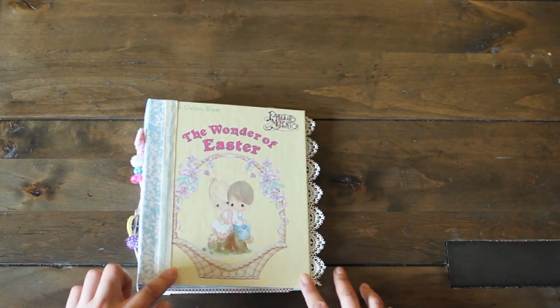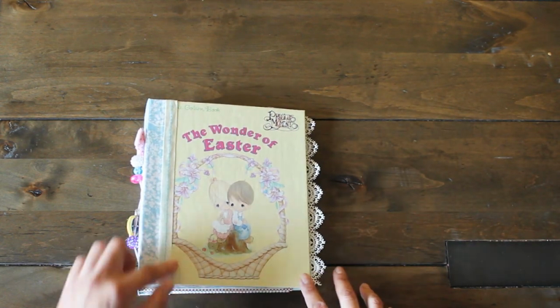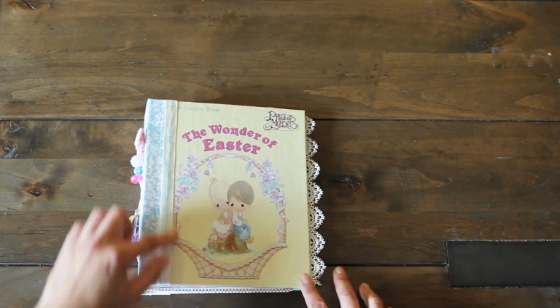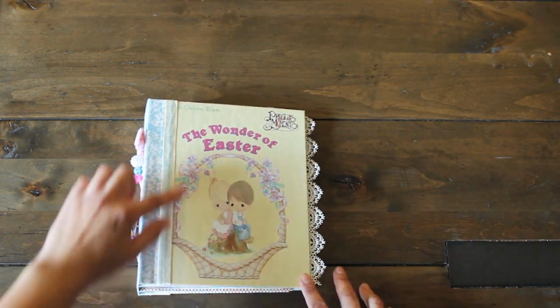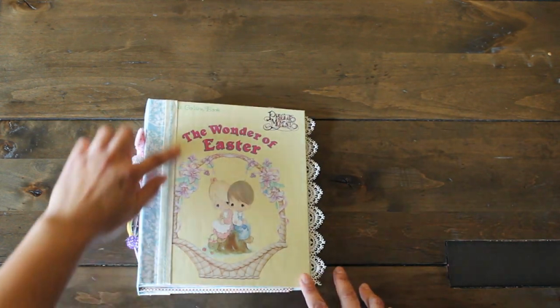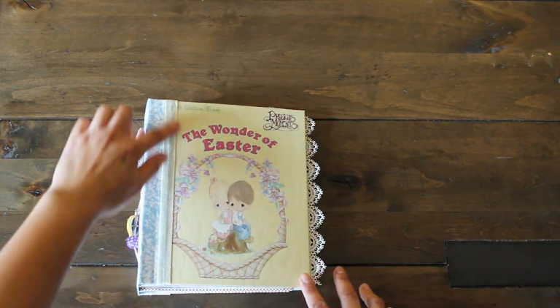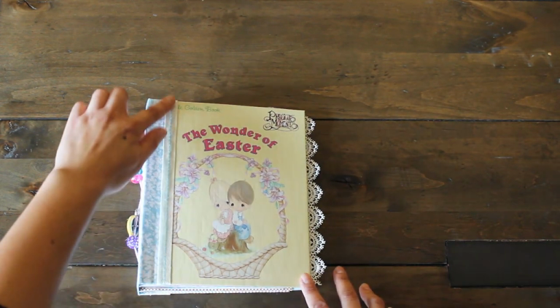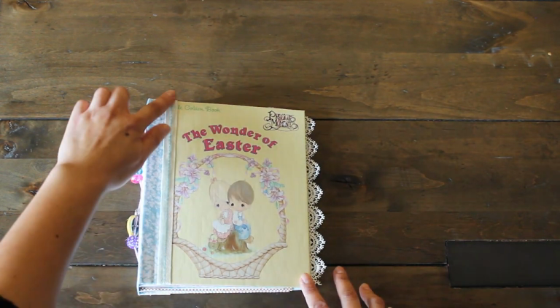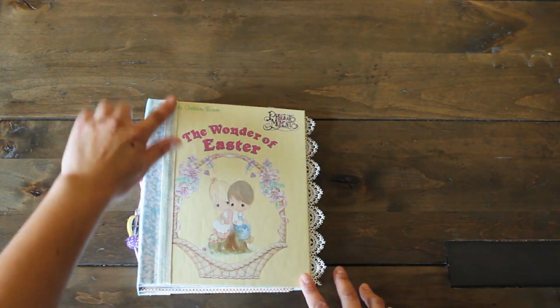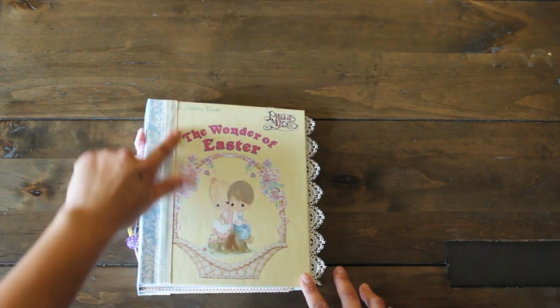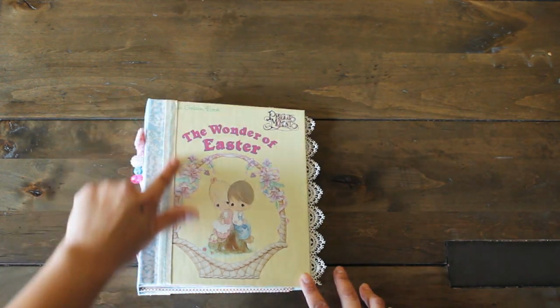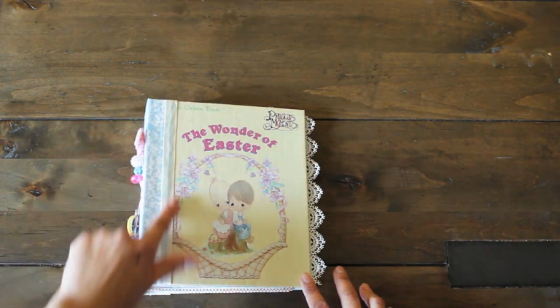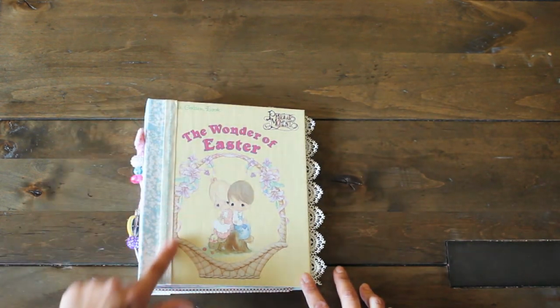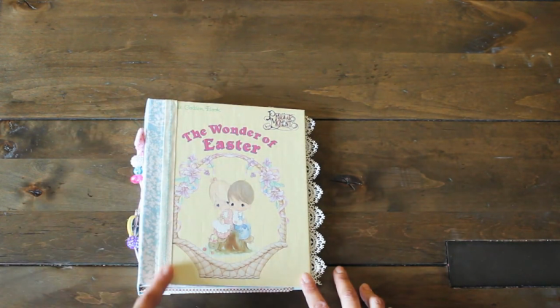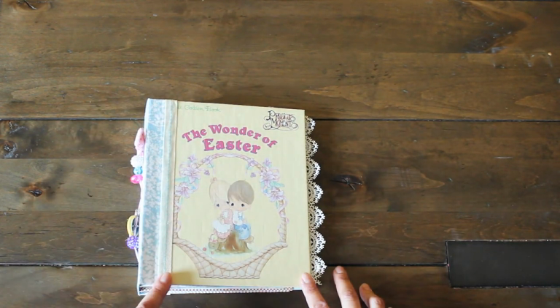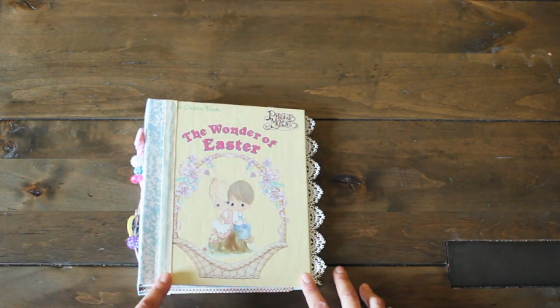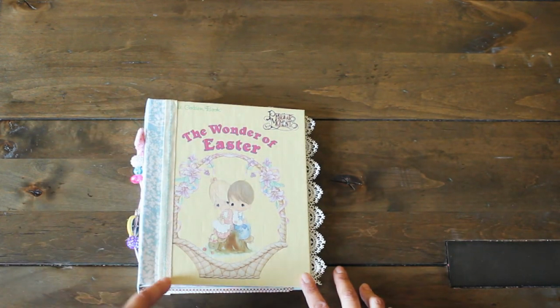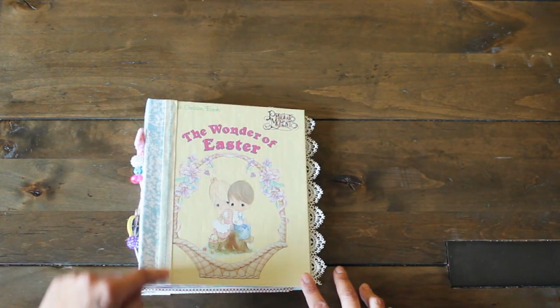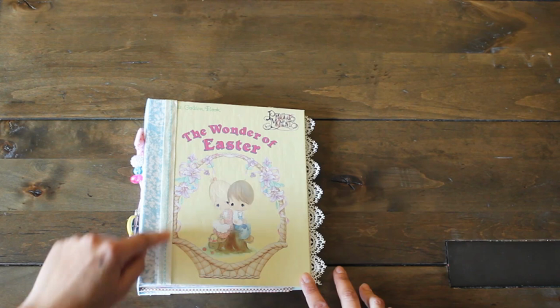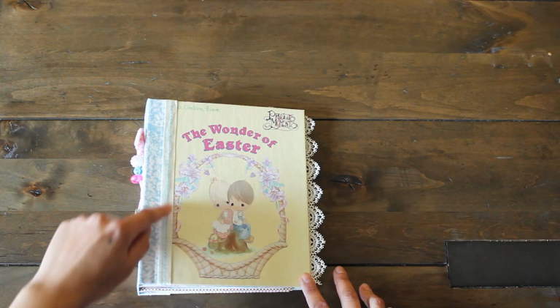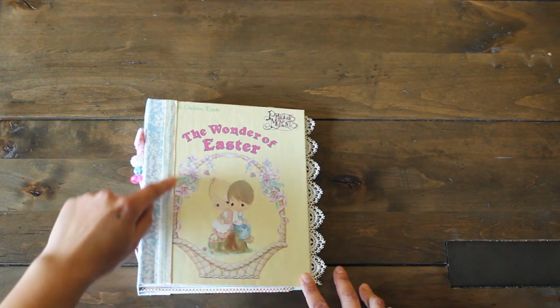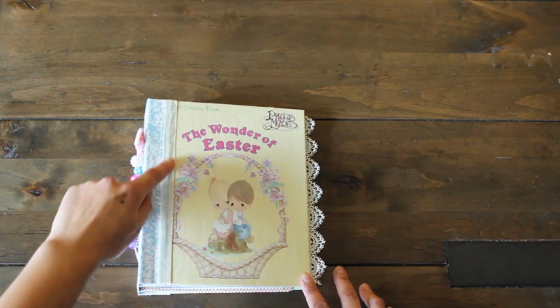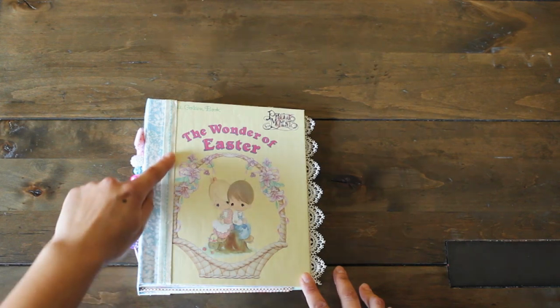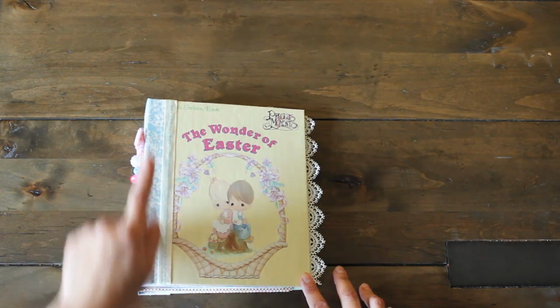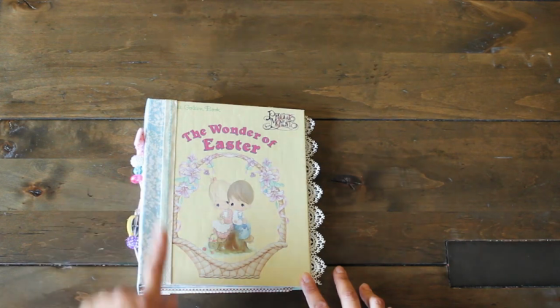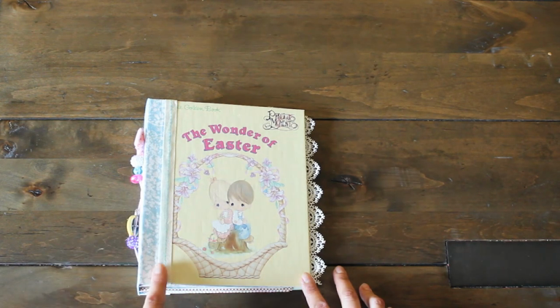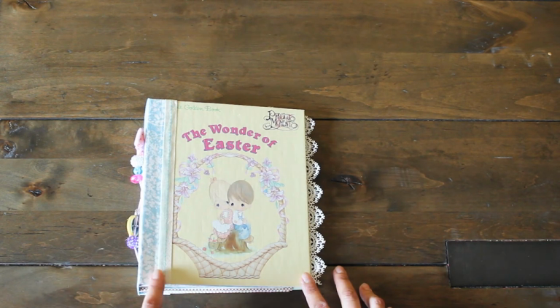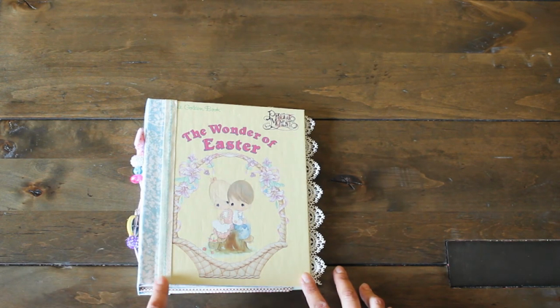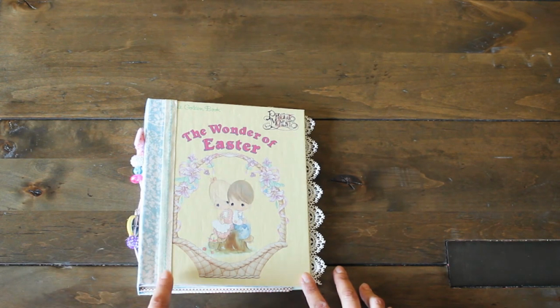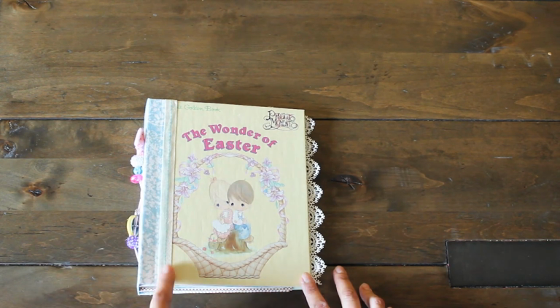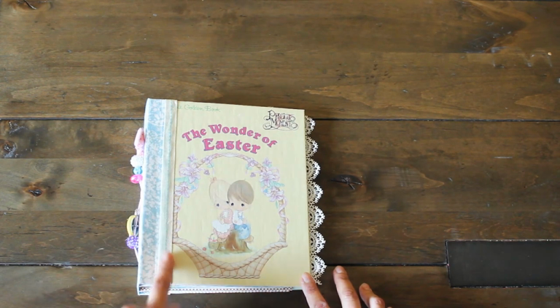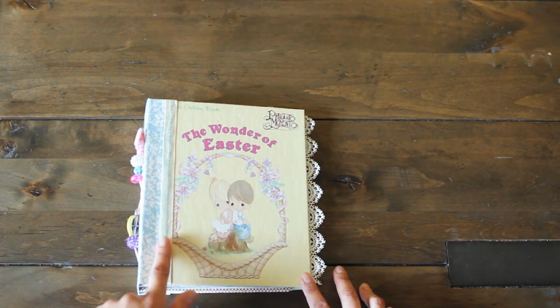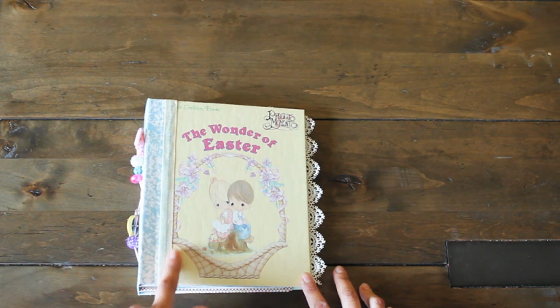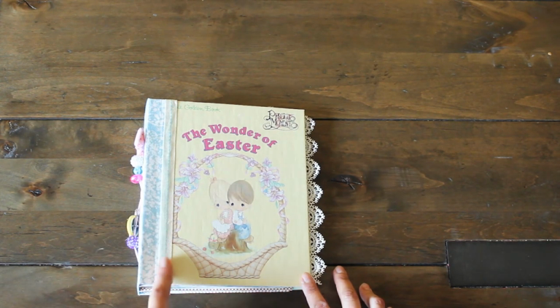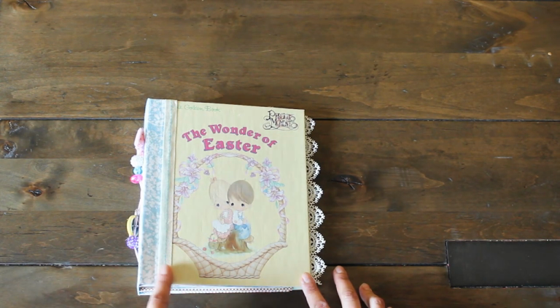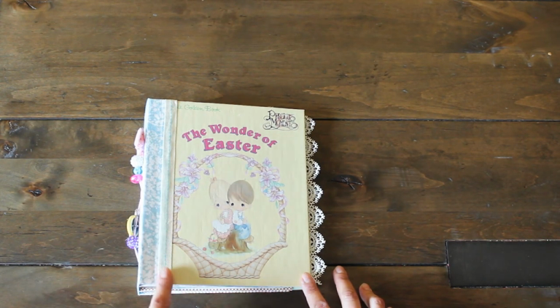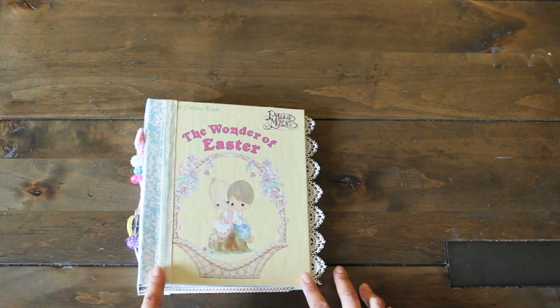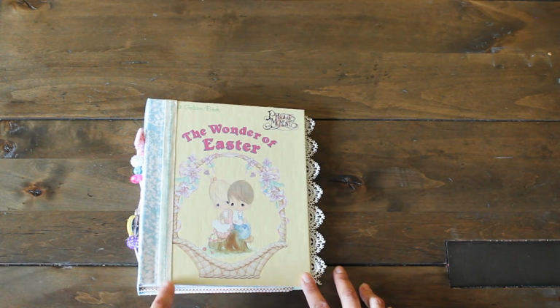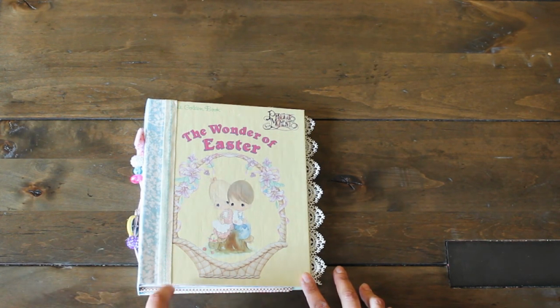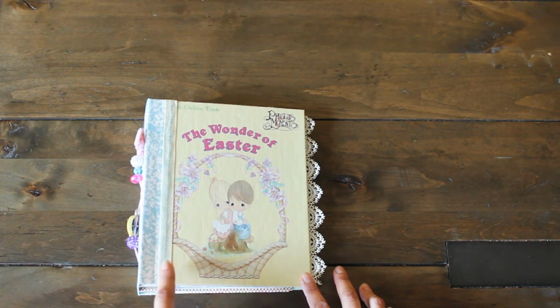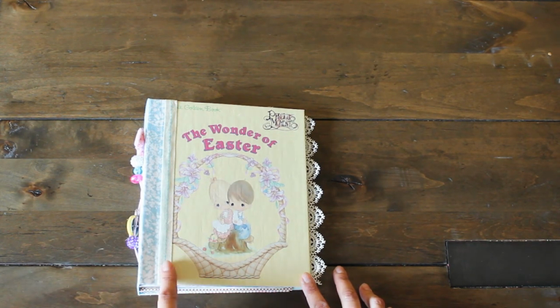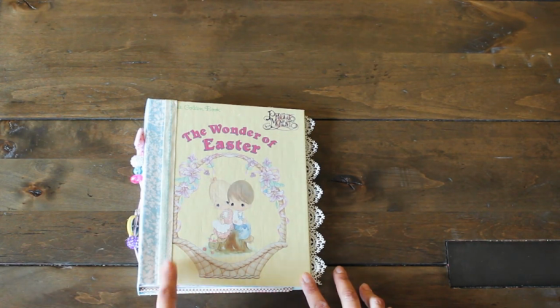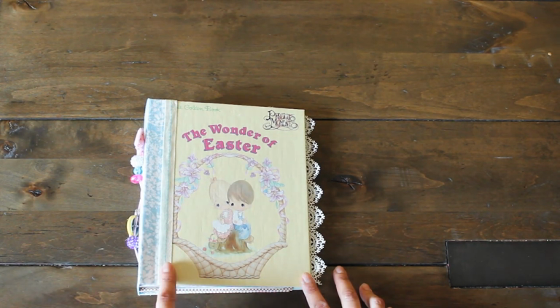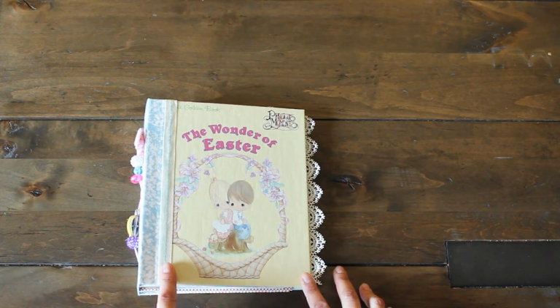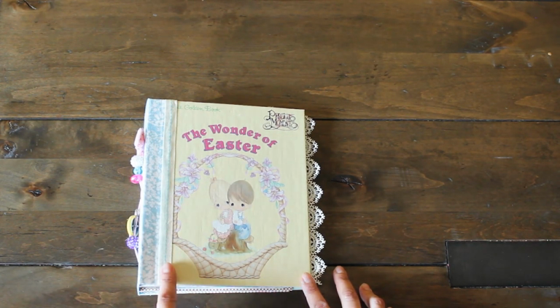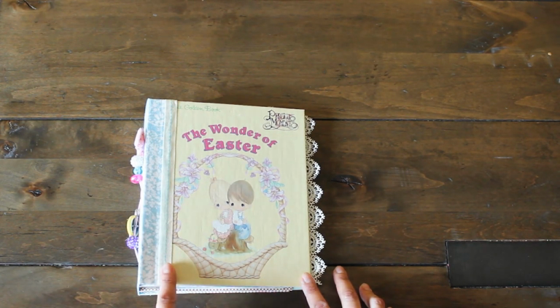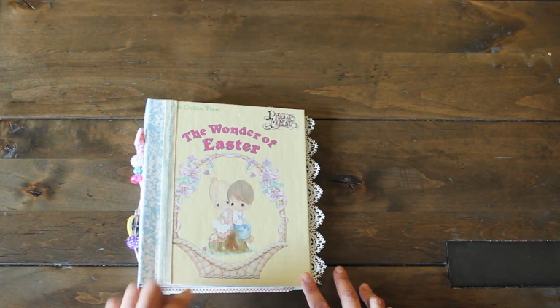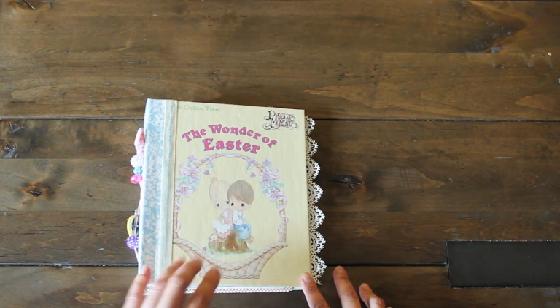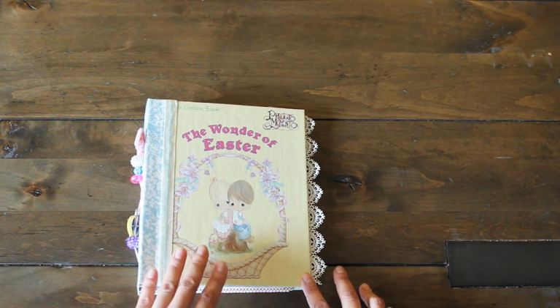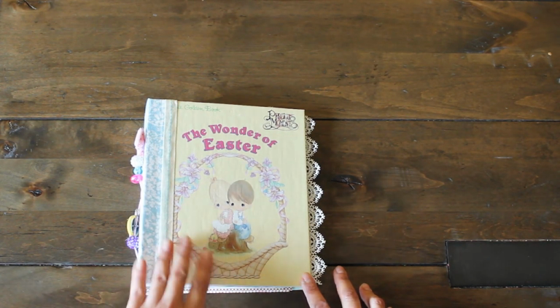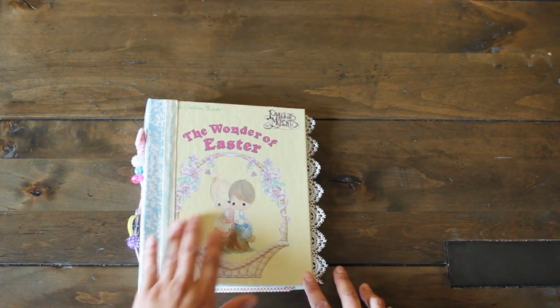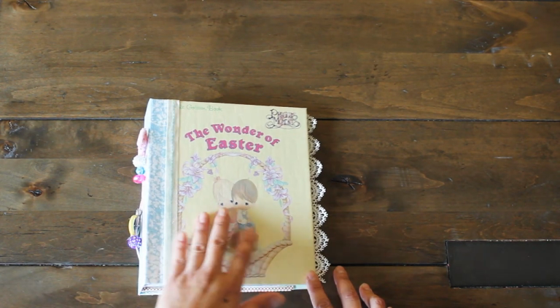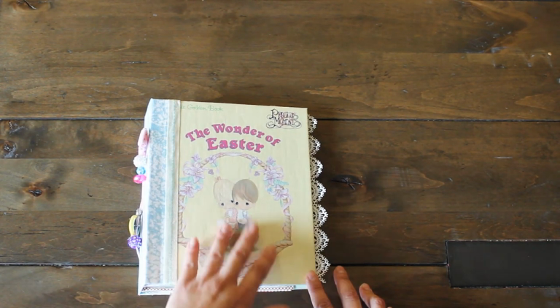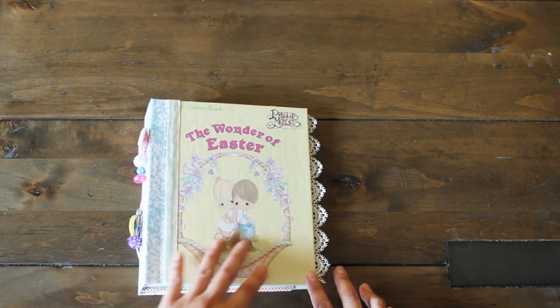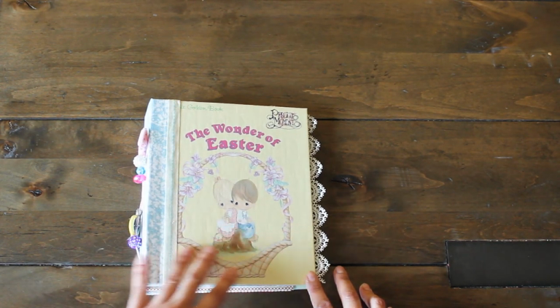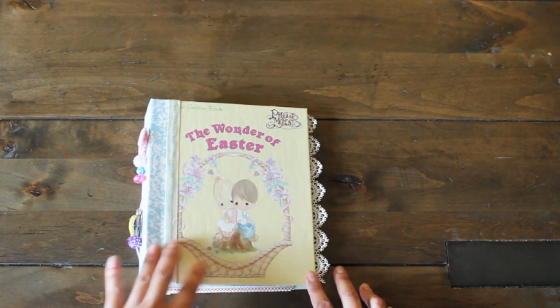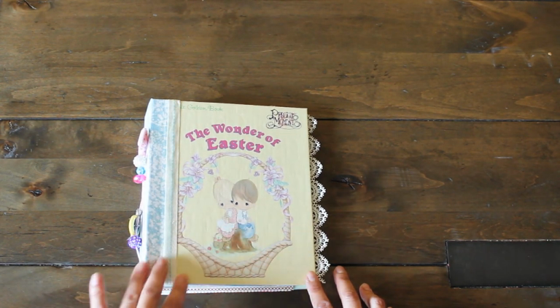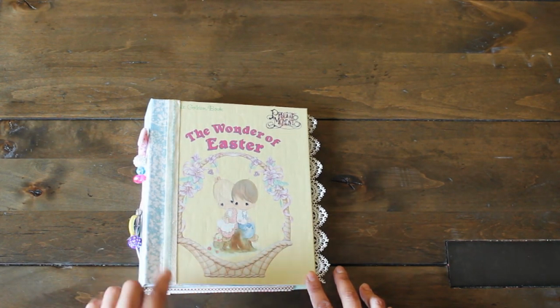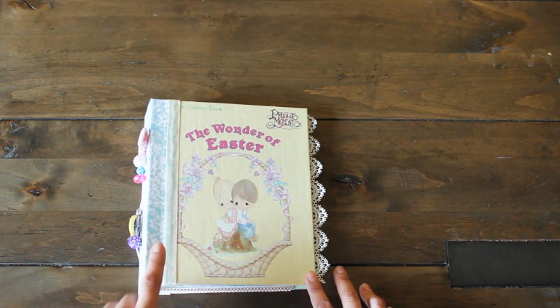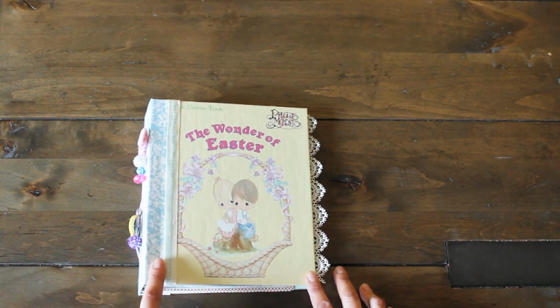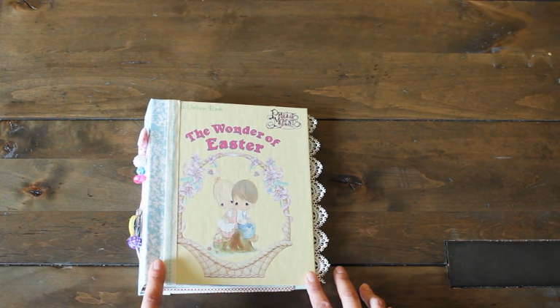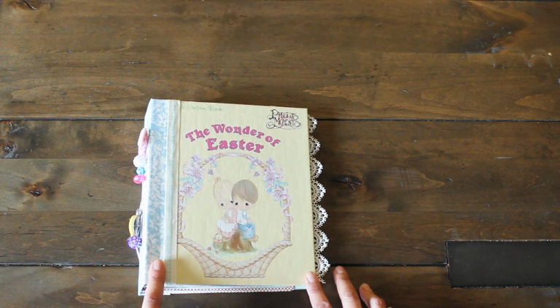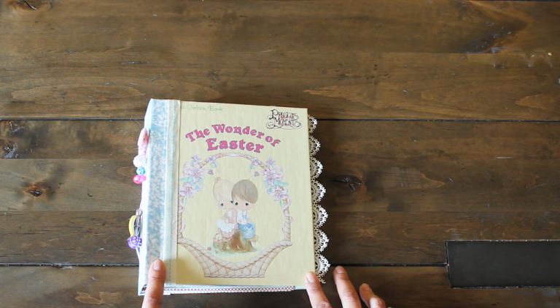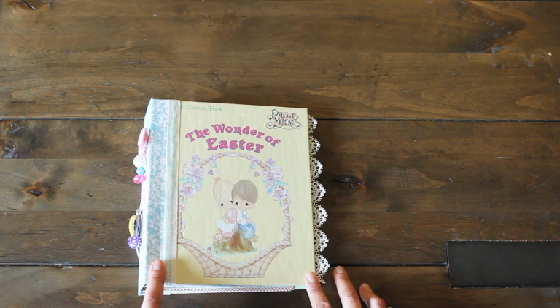Here is some trim — a stitch trim. I thought the cream color and the blue went really well with the book.